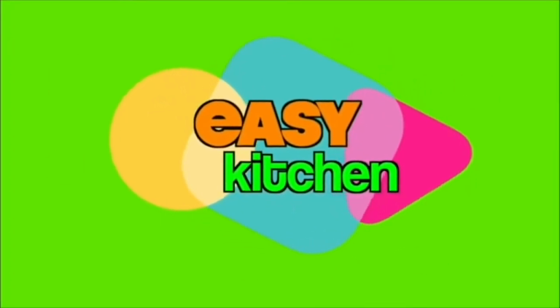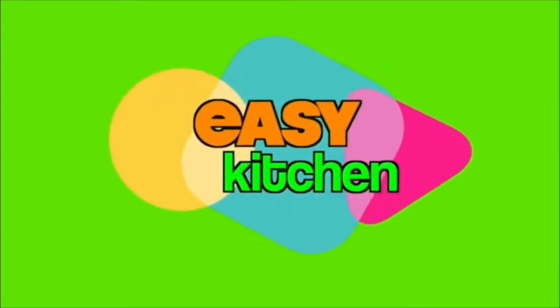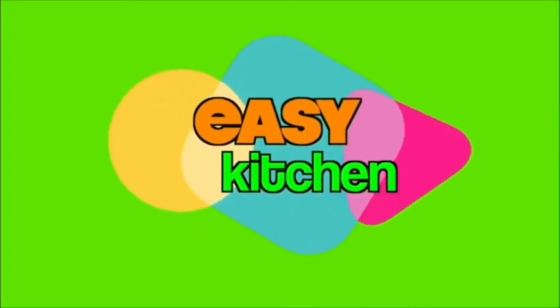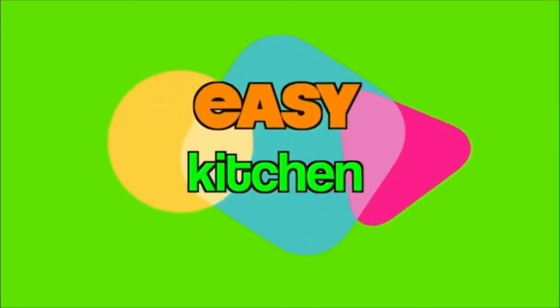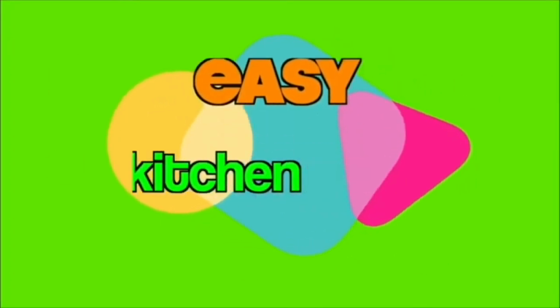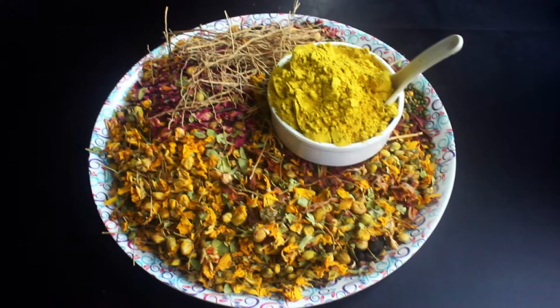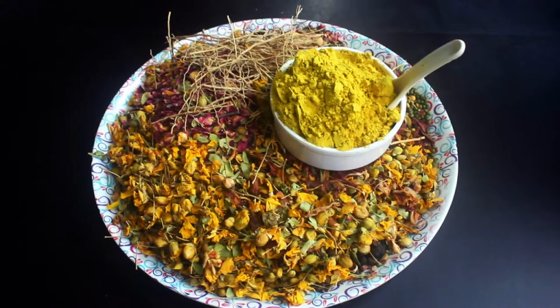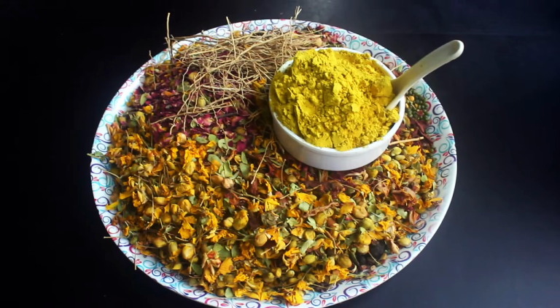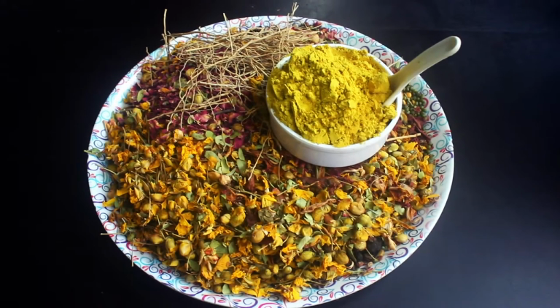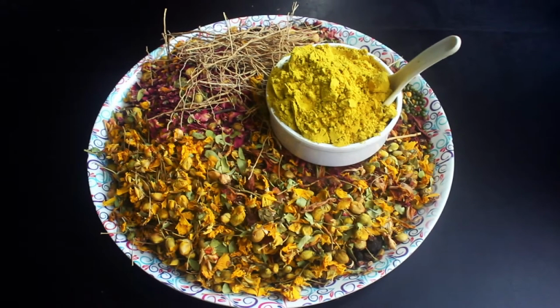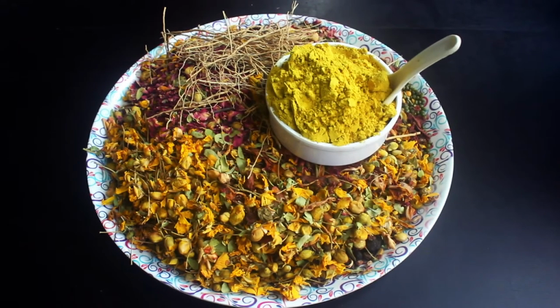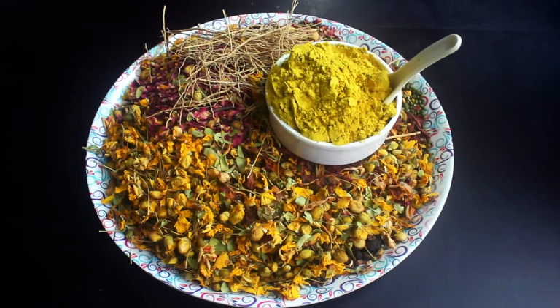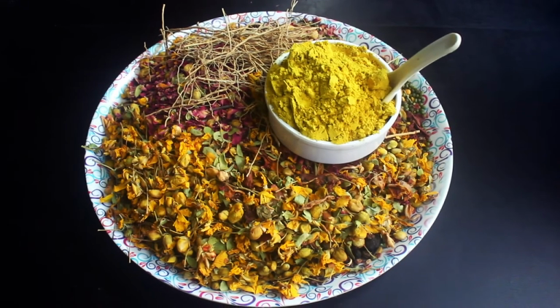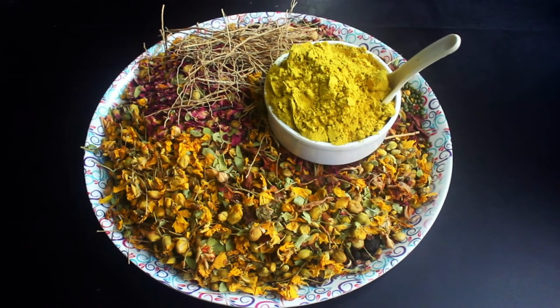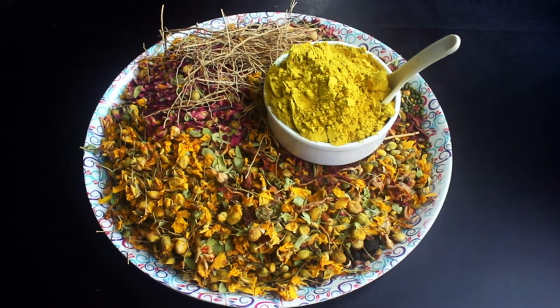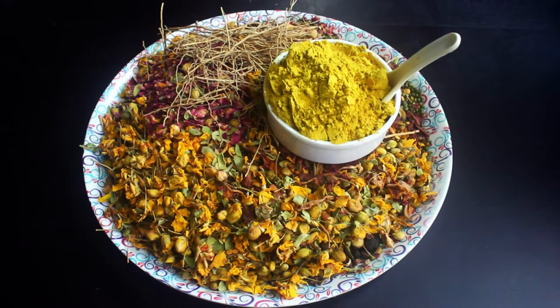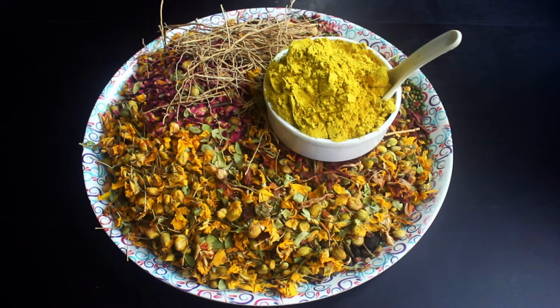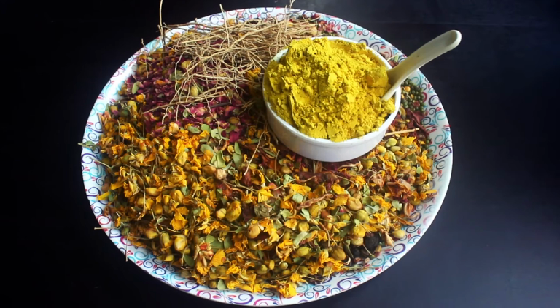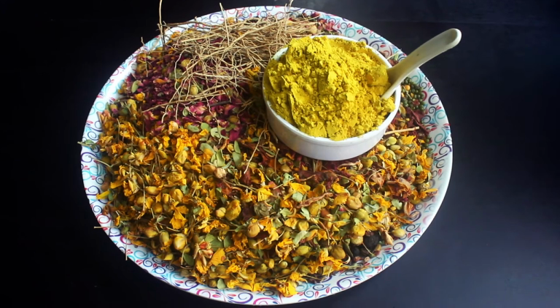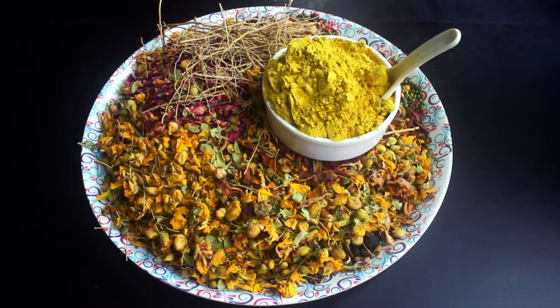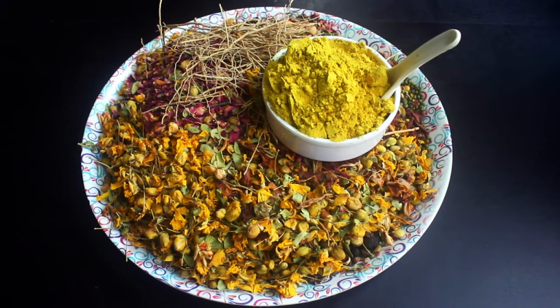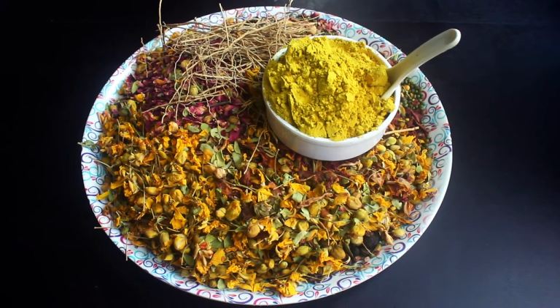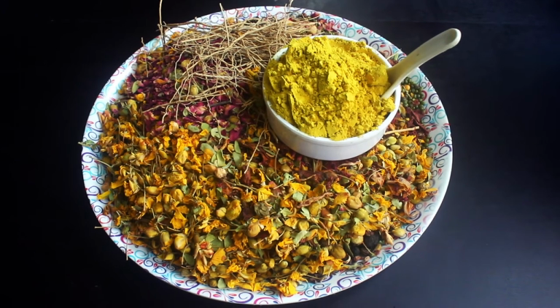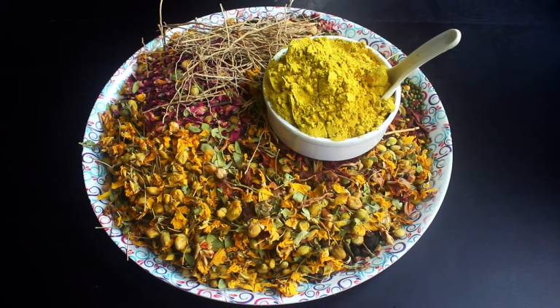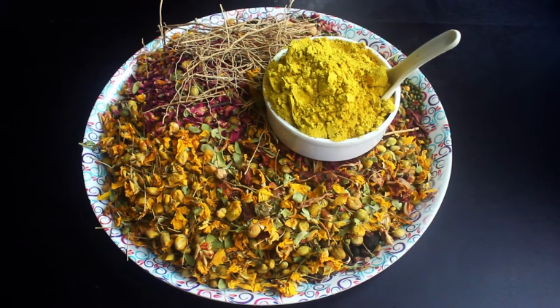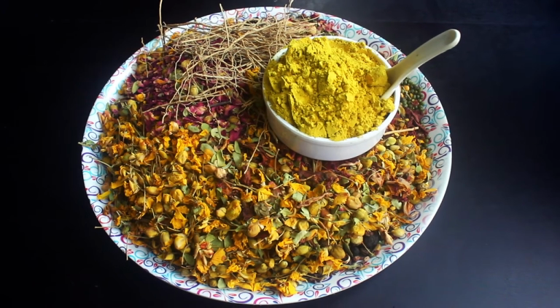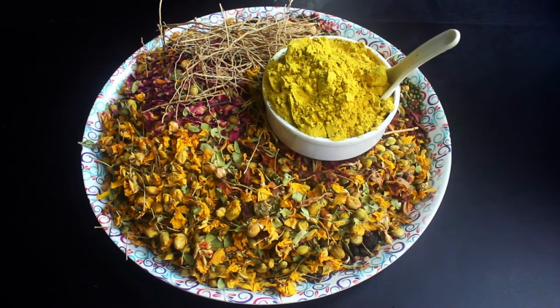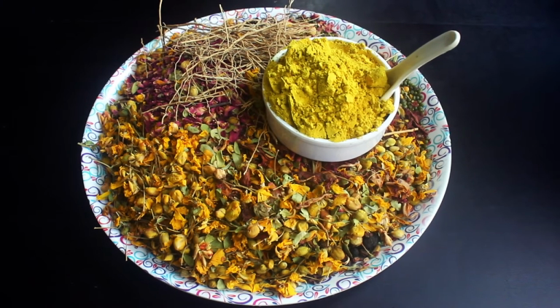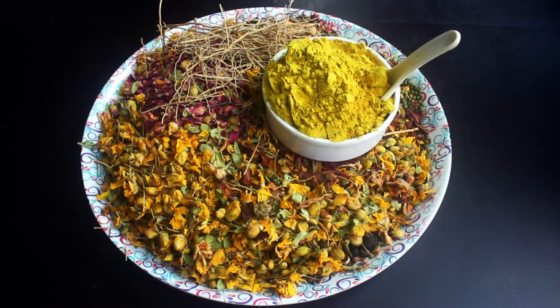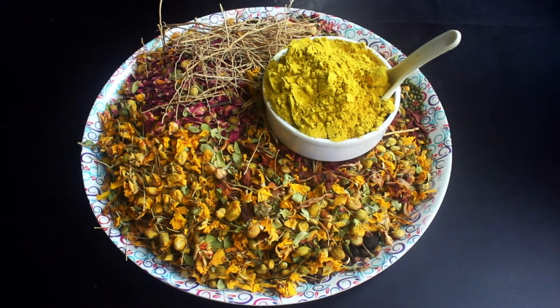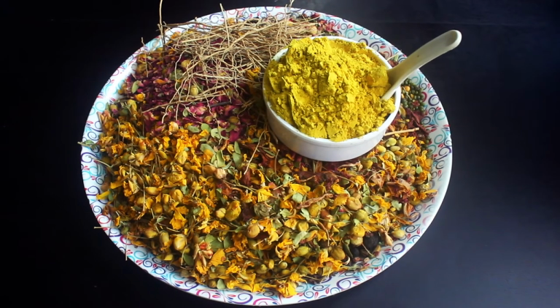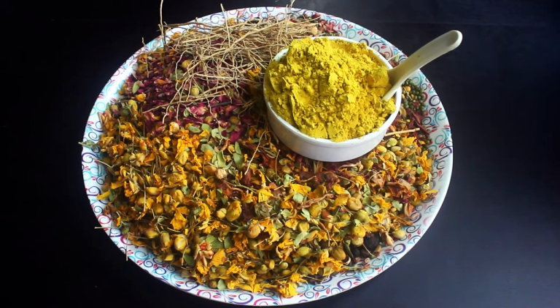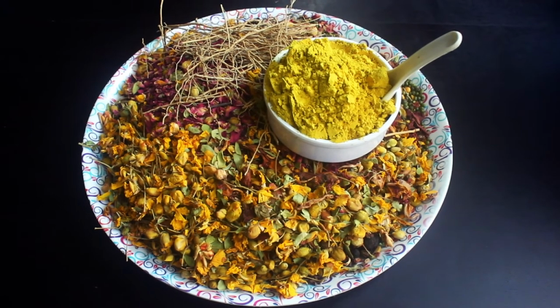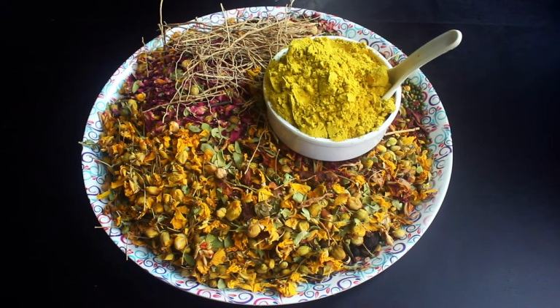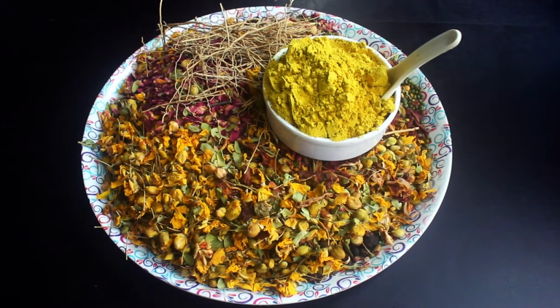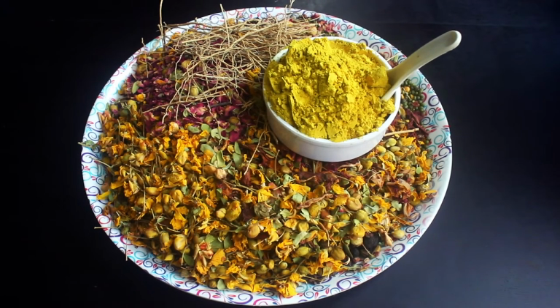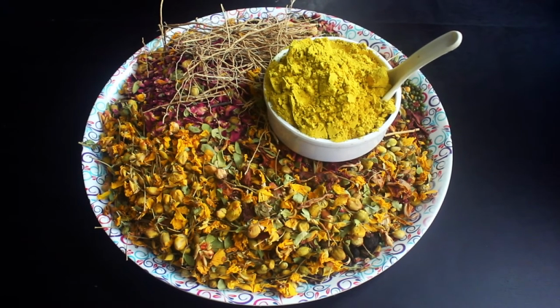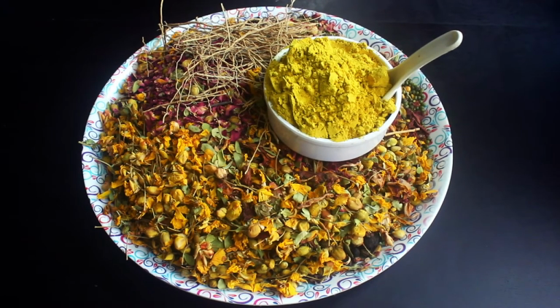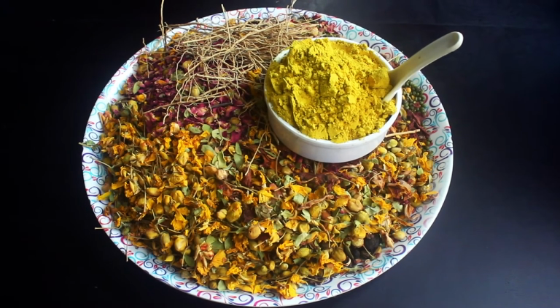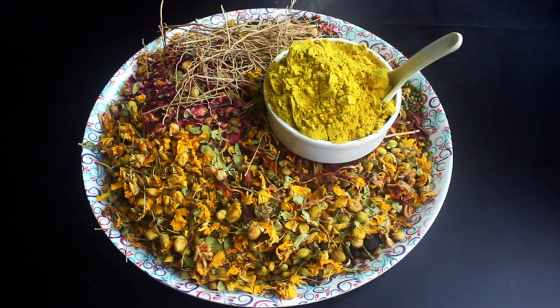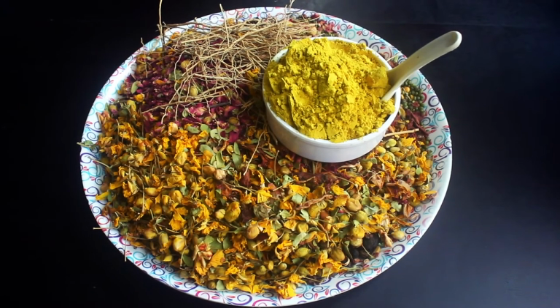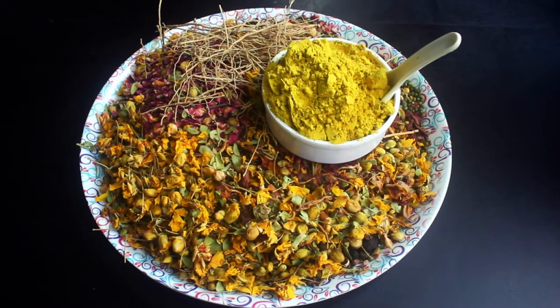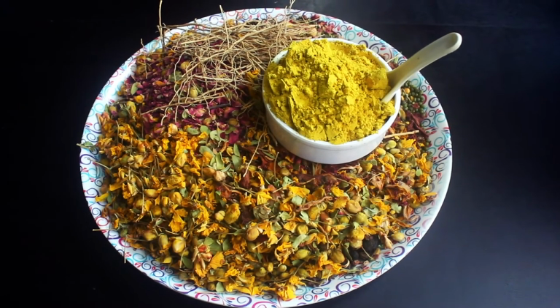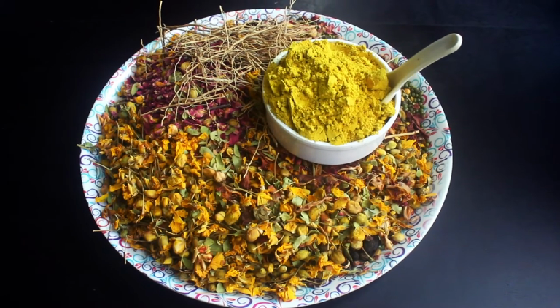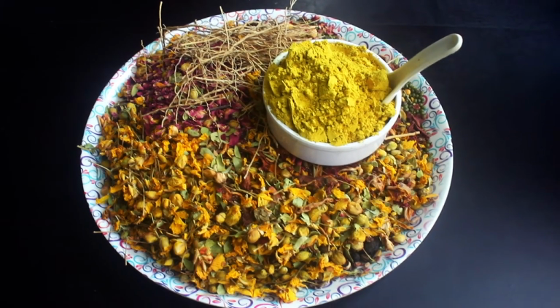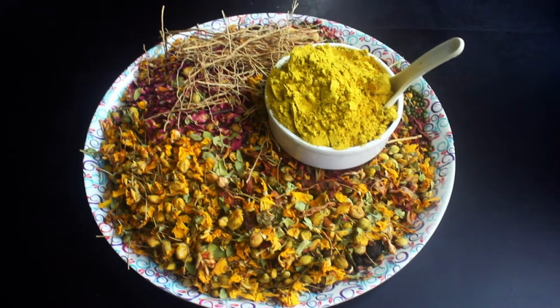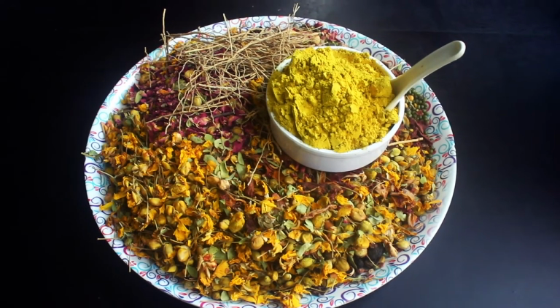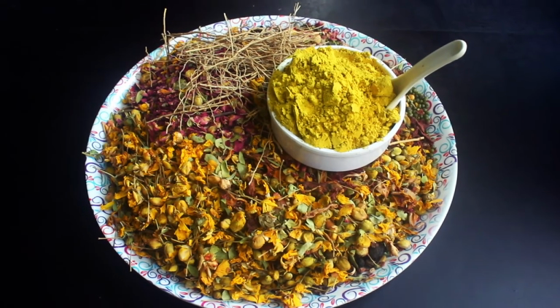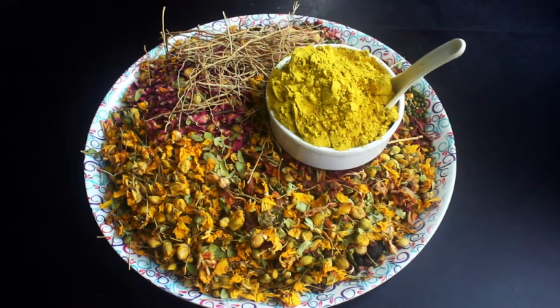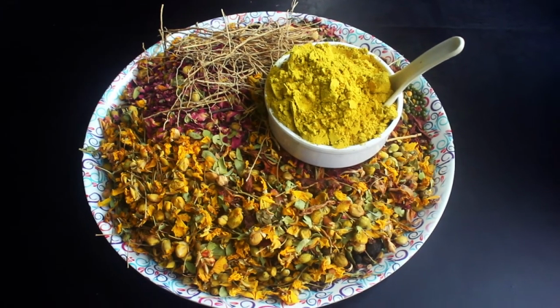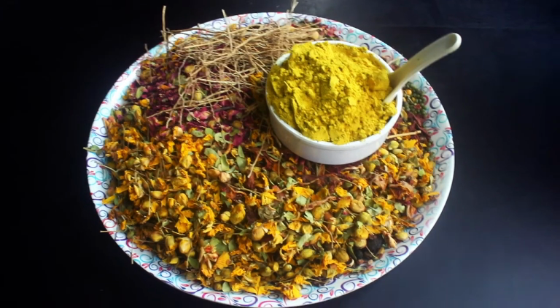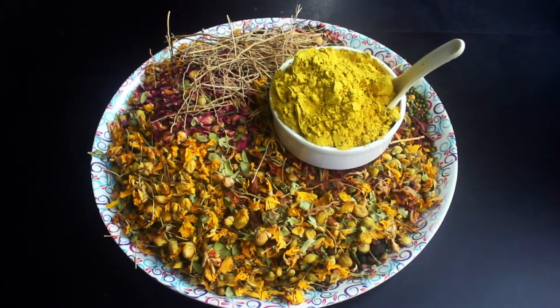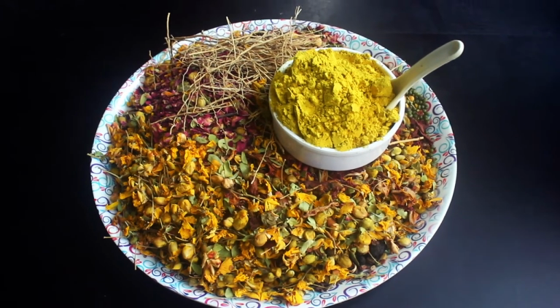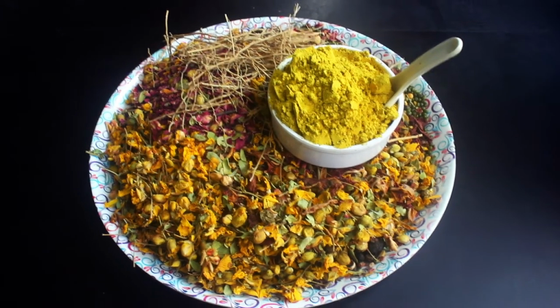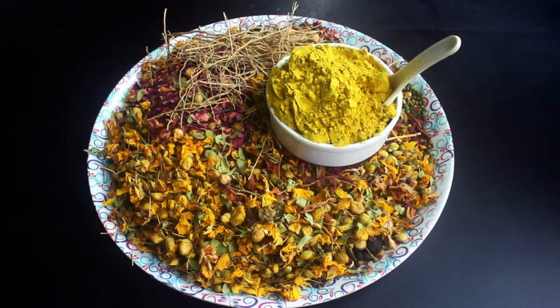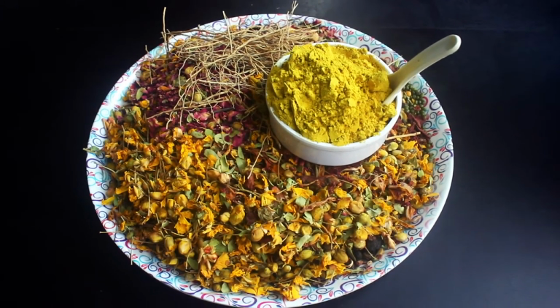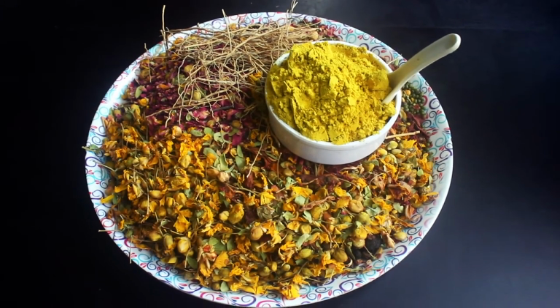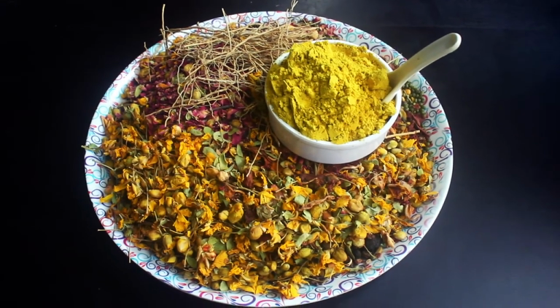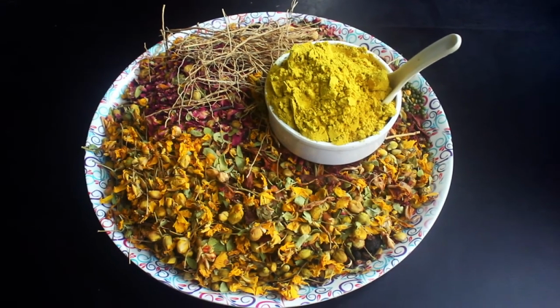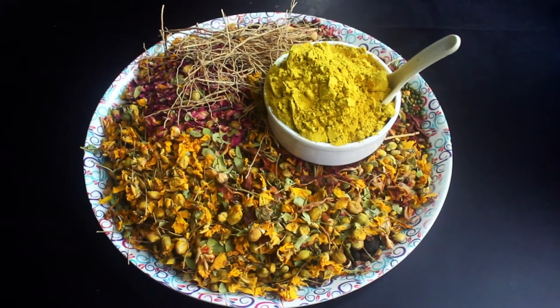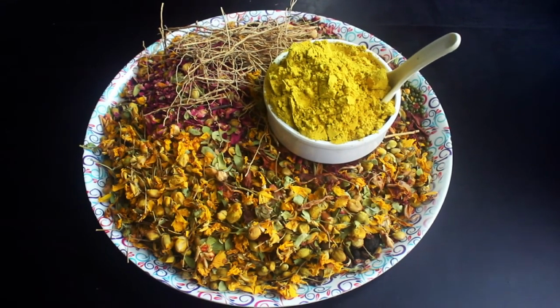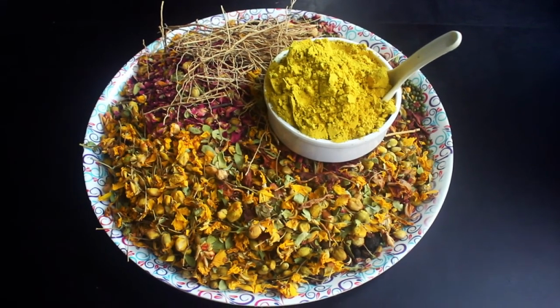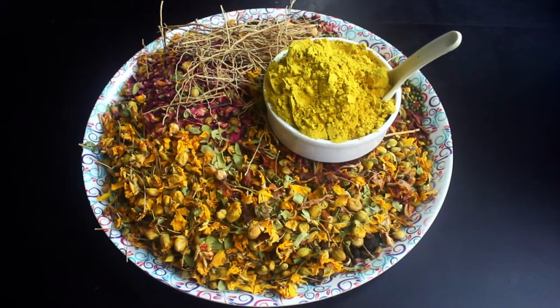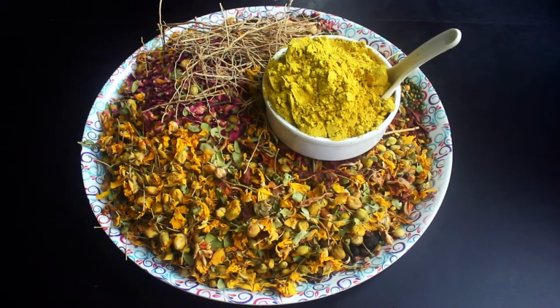Hello everyone, welcome back to Thangamass EC kitchen. I will show you a herbal kuli powder.